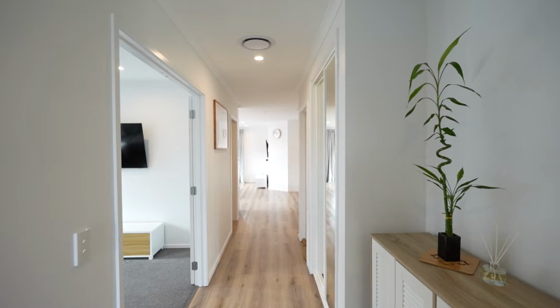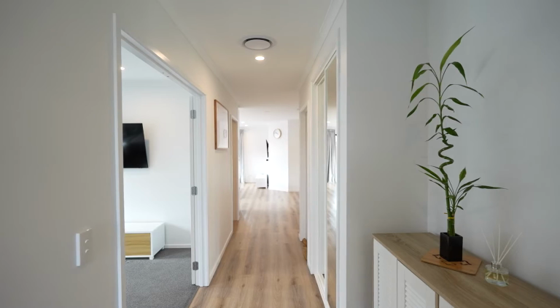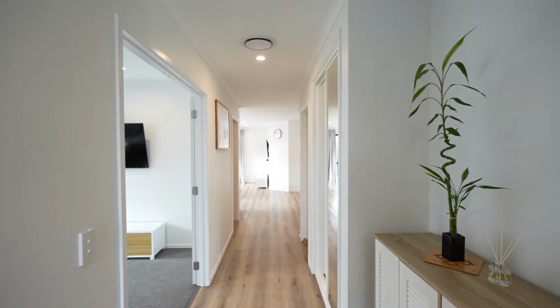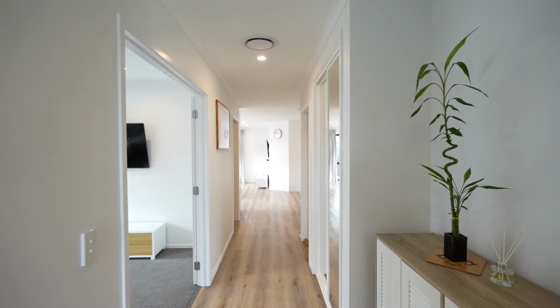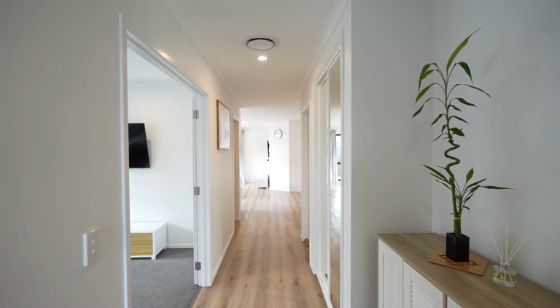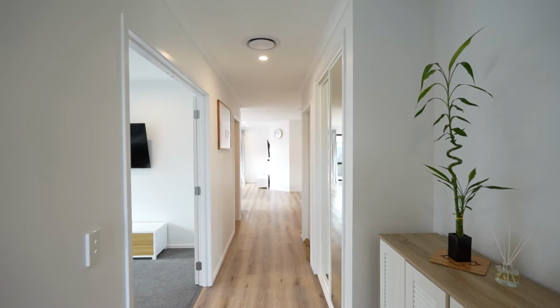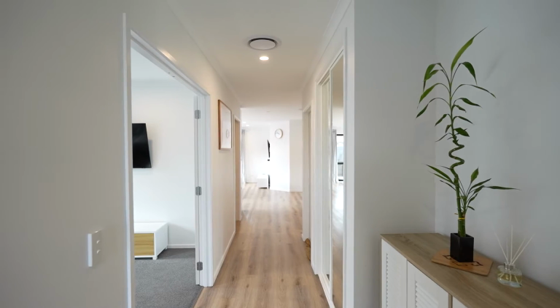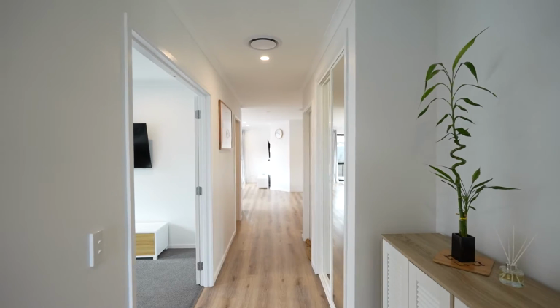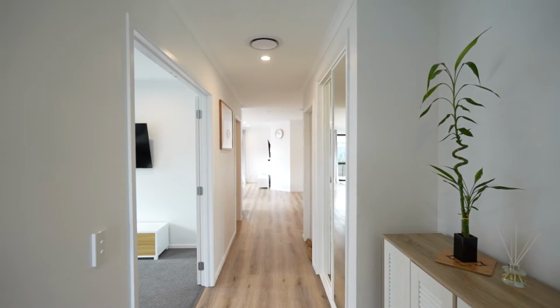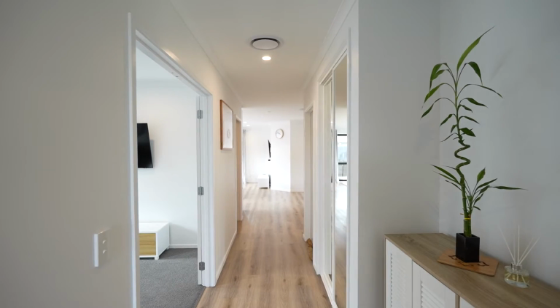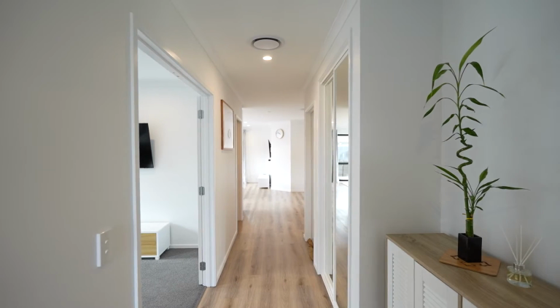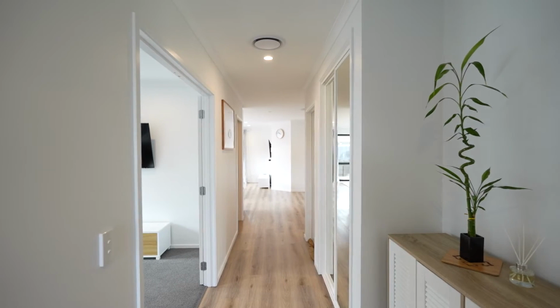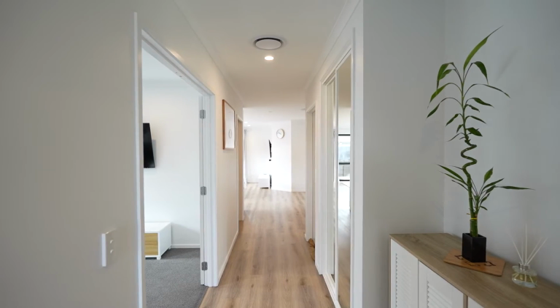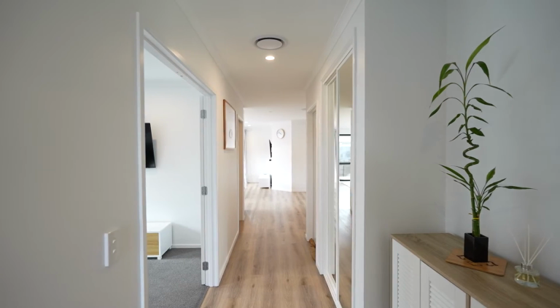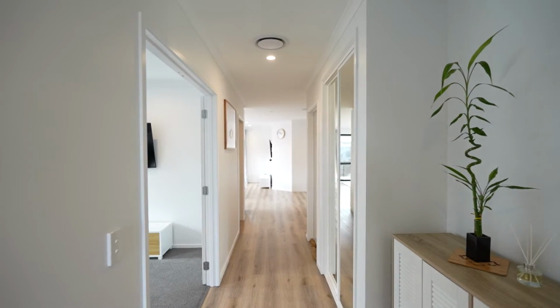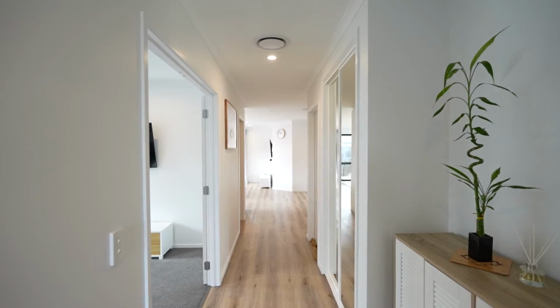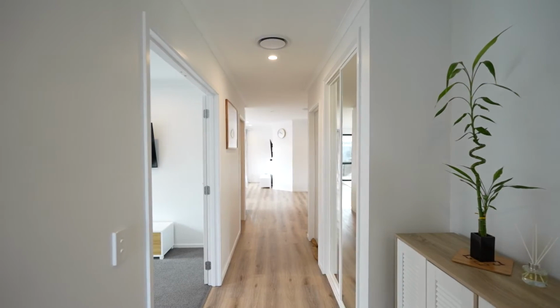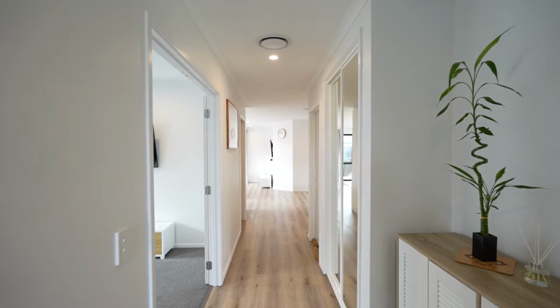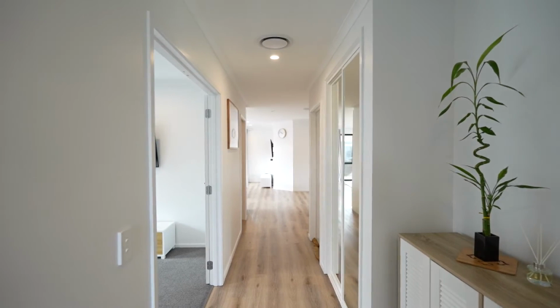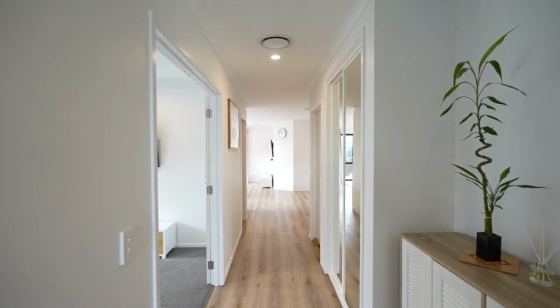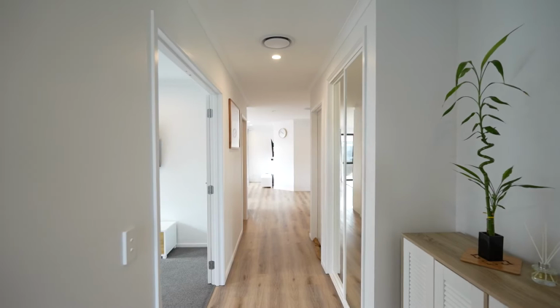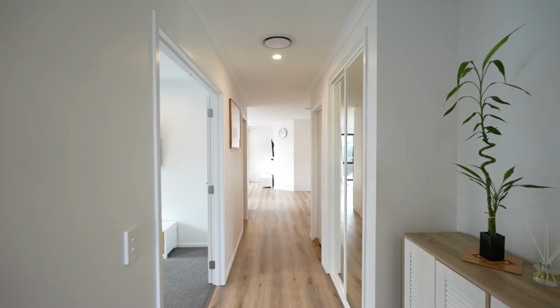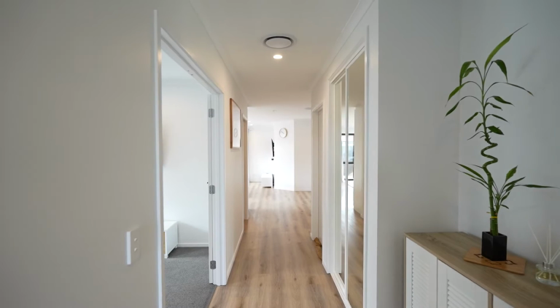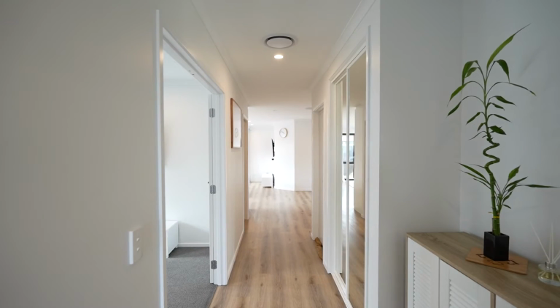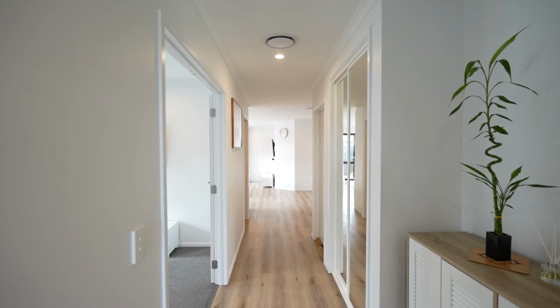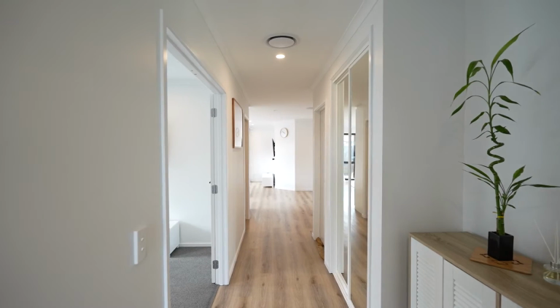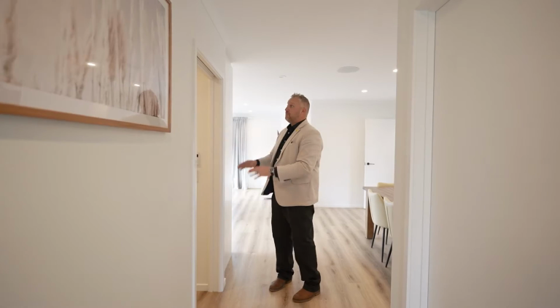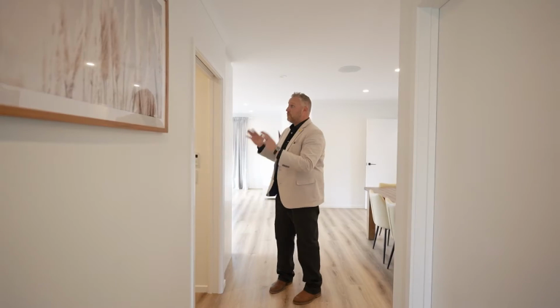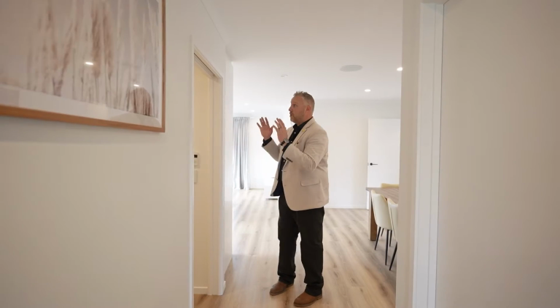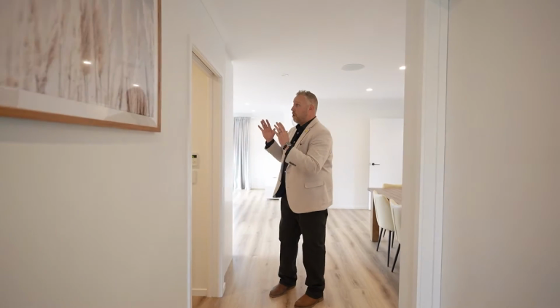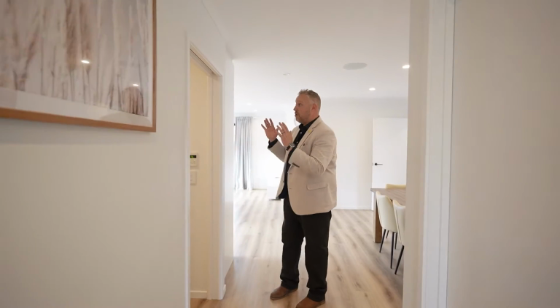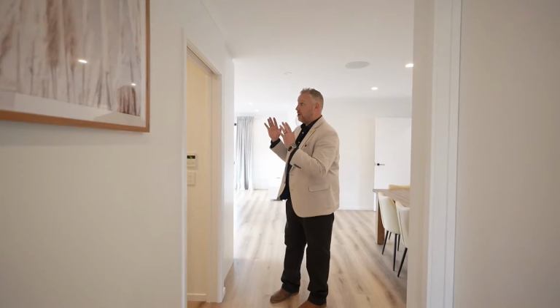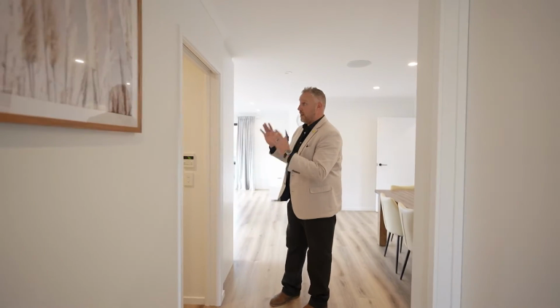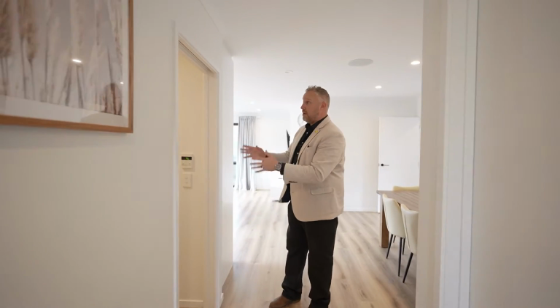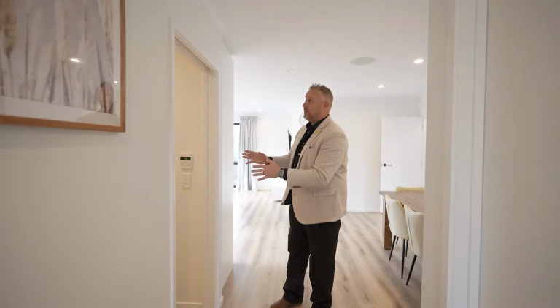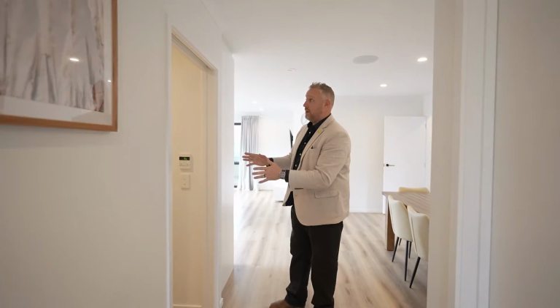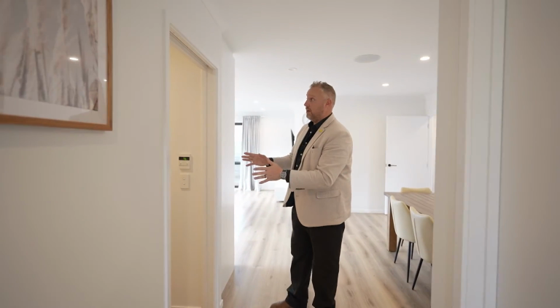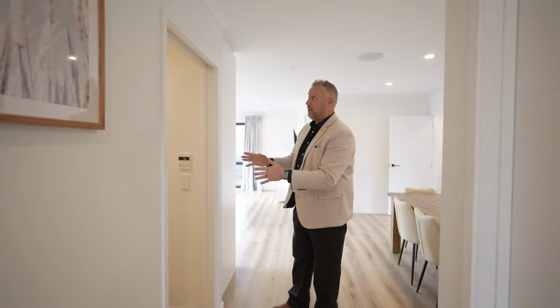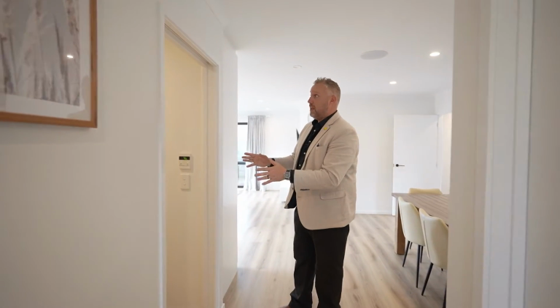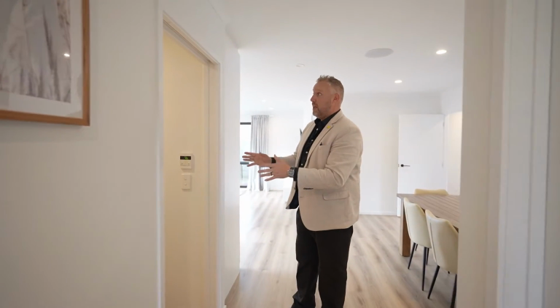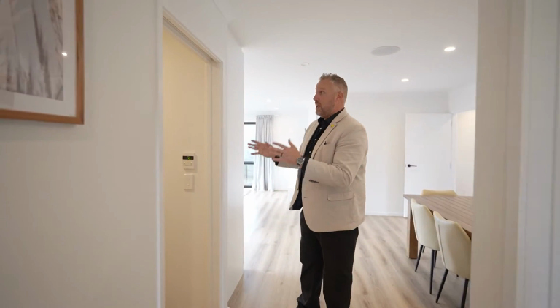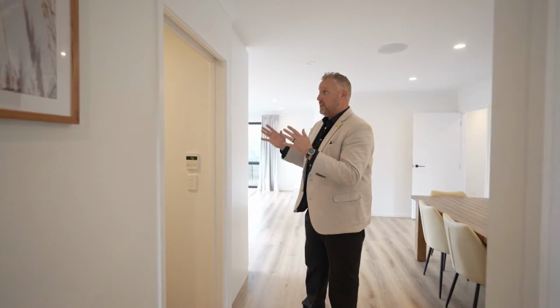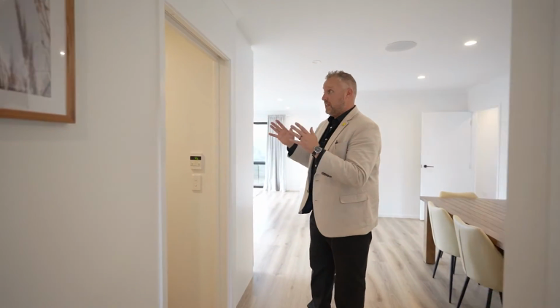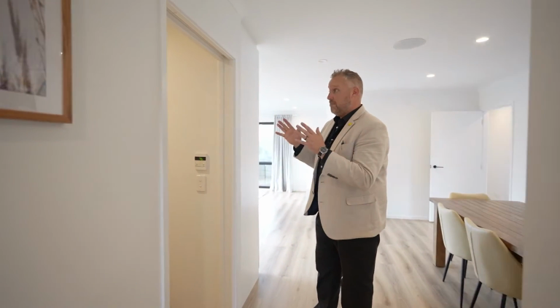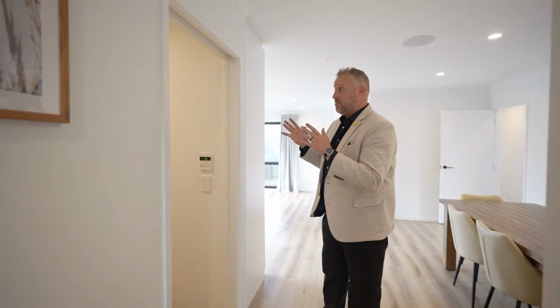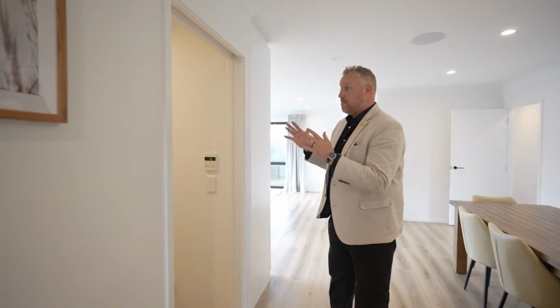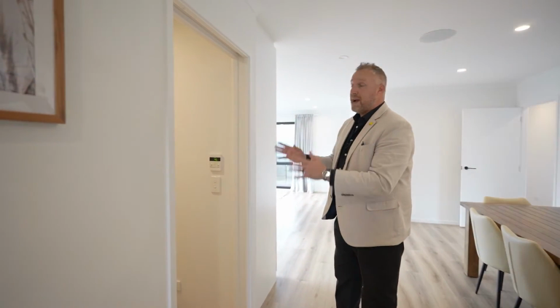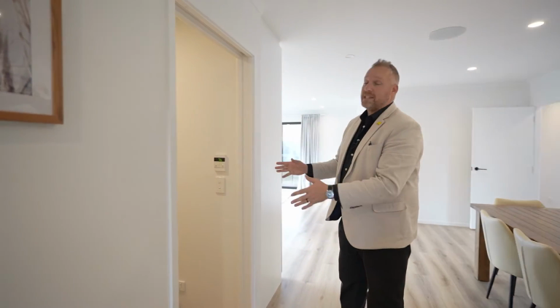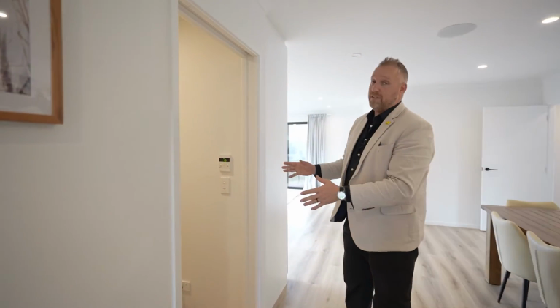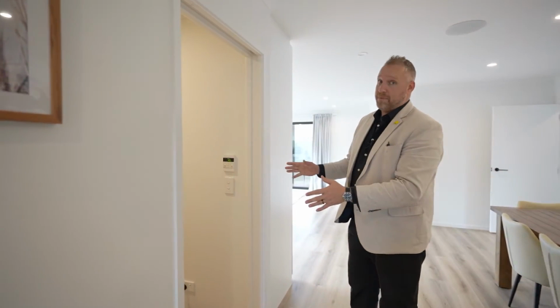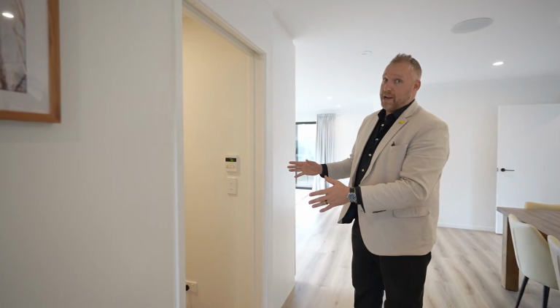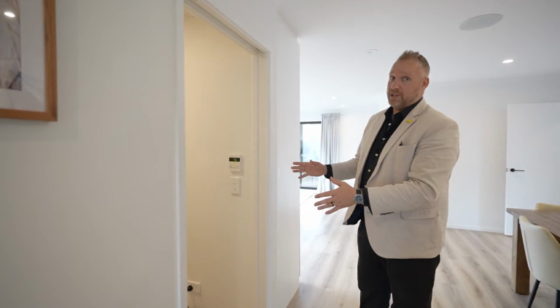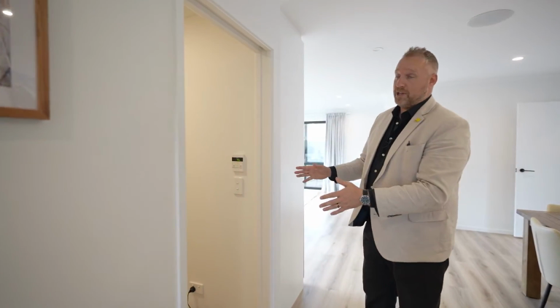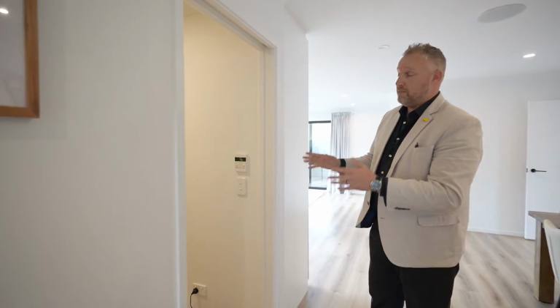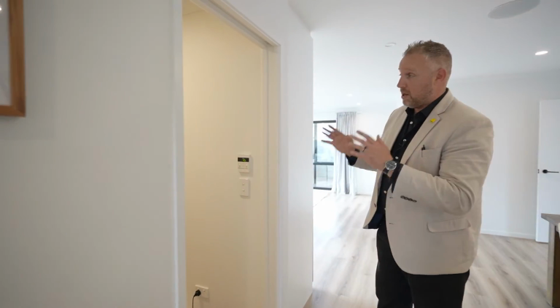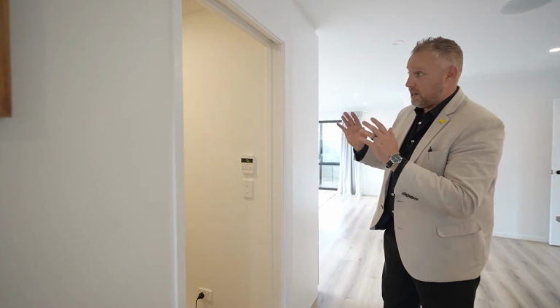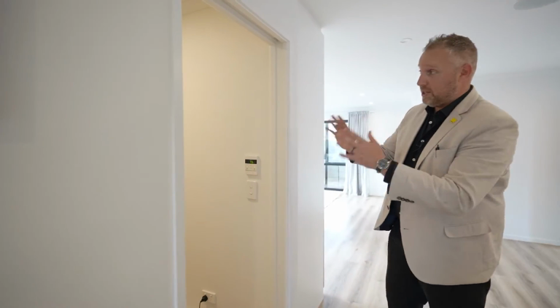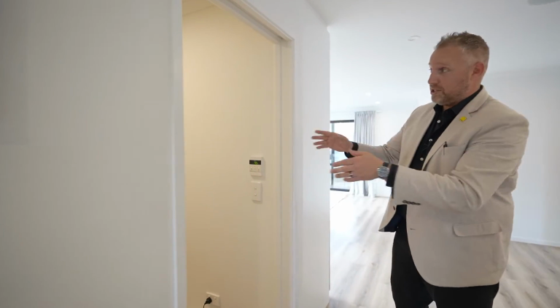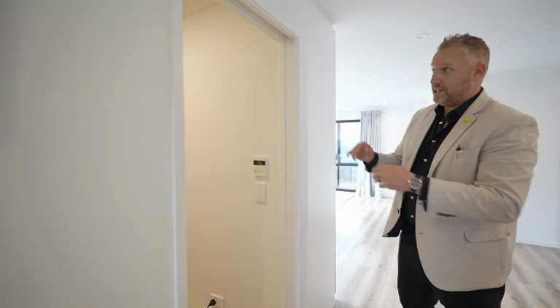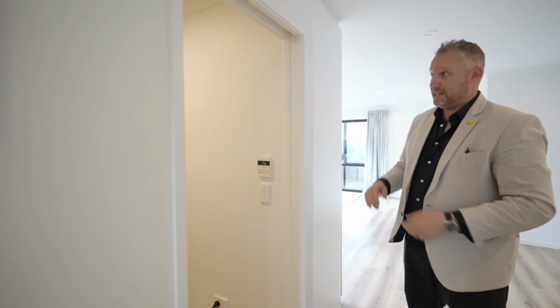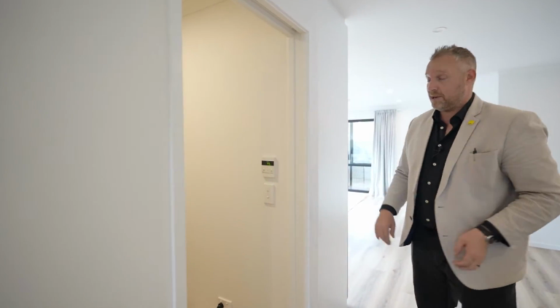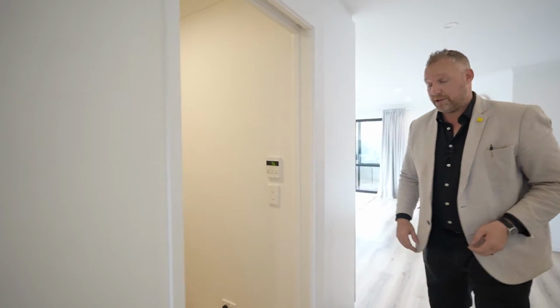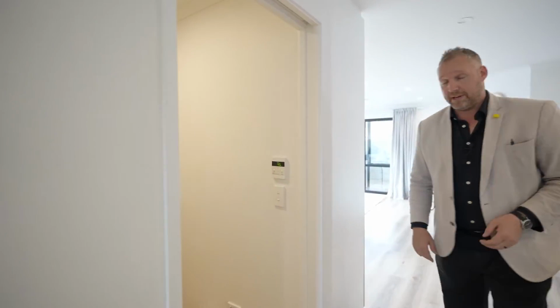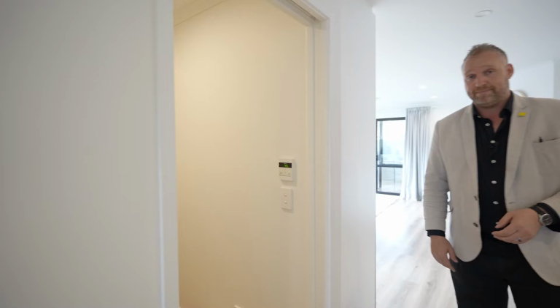Coming back down through the hallway you've got storage on your right and internal access into the garage. Now on your left here is a massive pantry — I'll just let you take that one in.